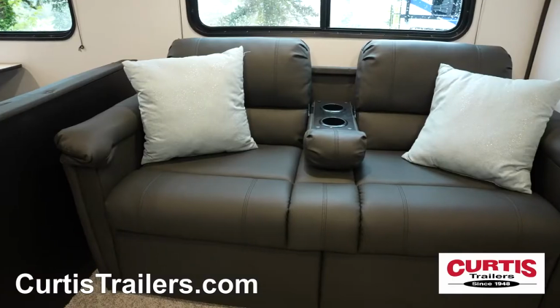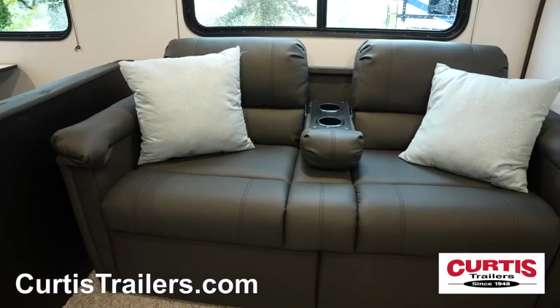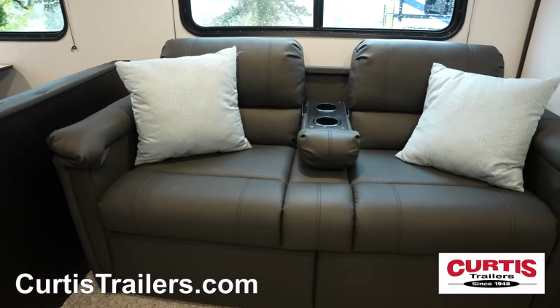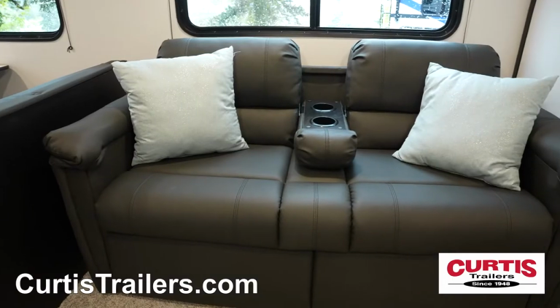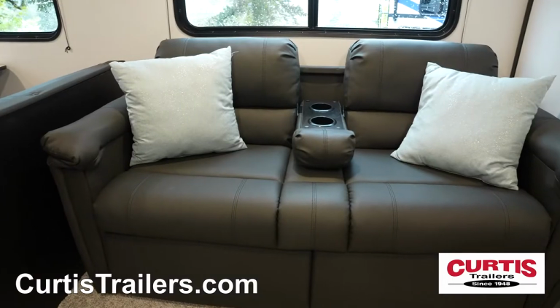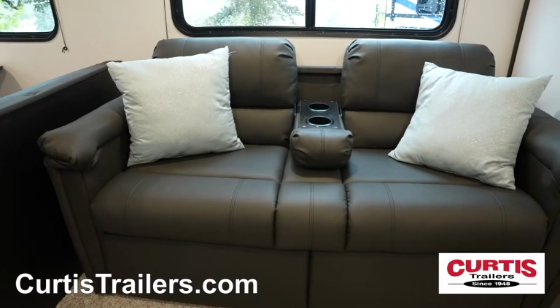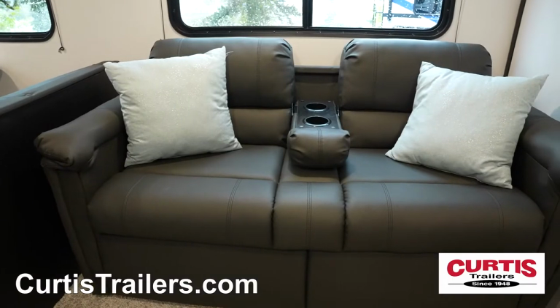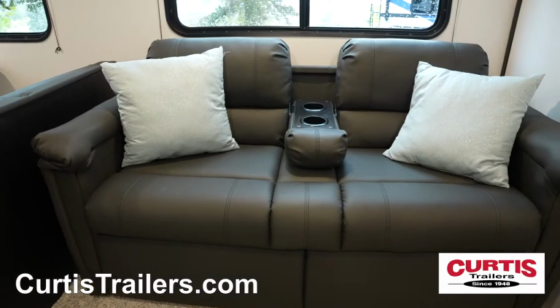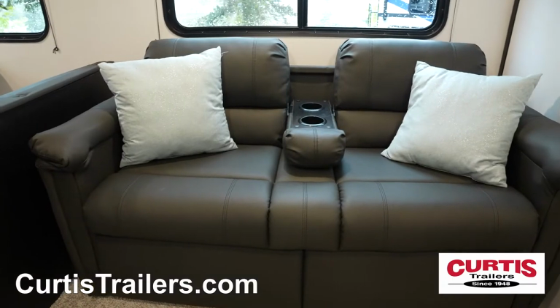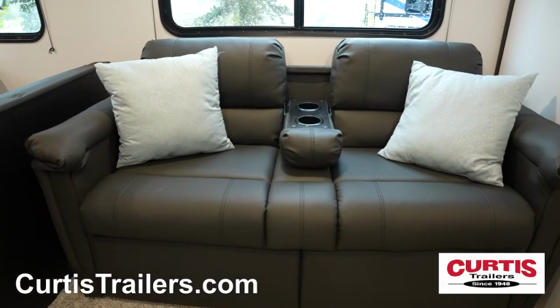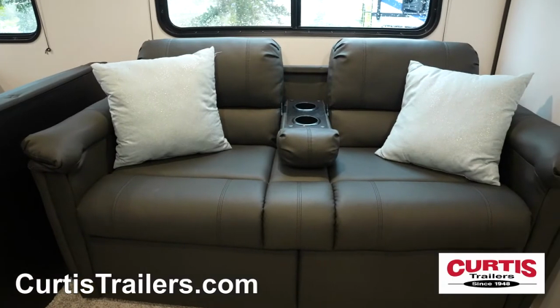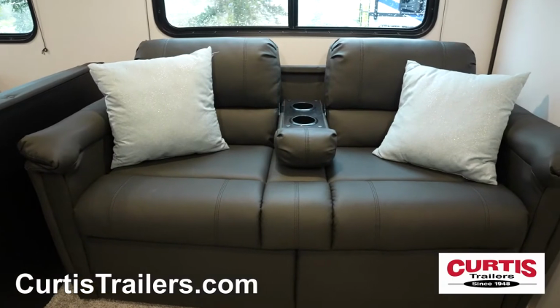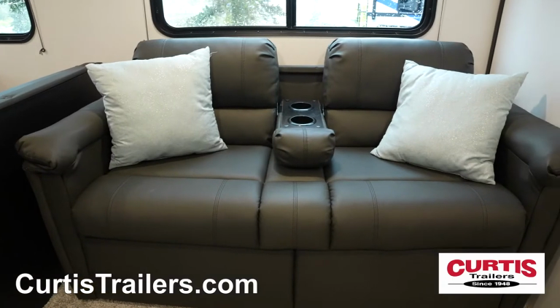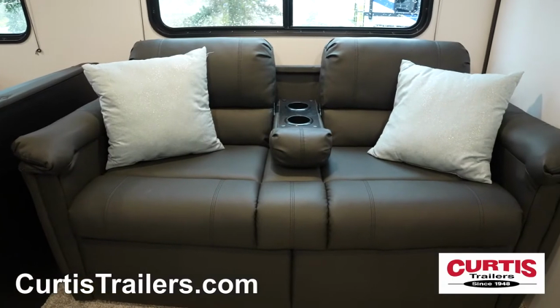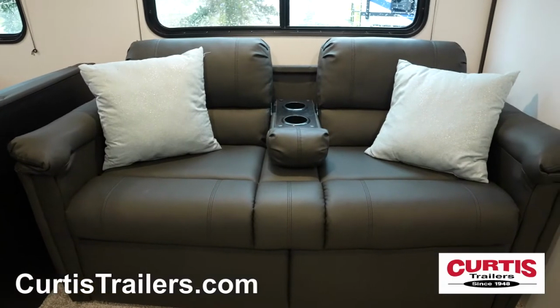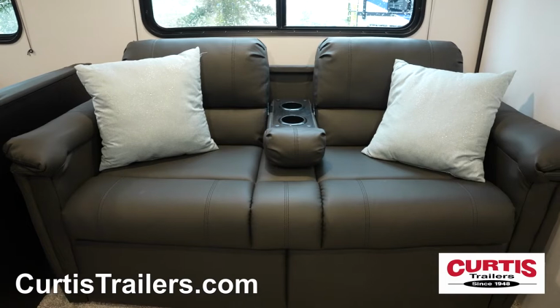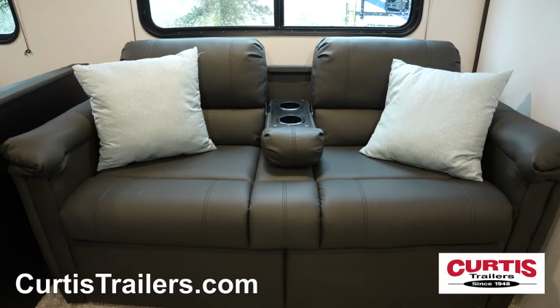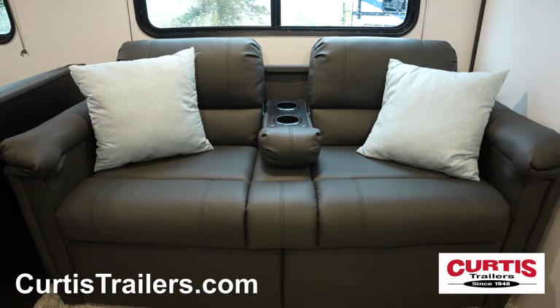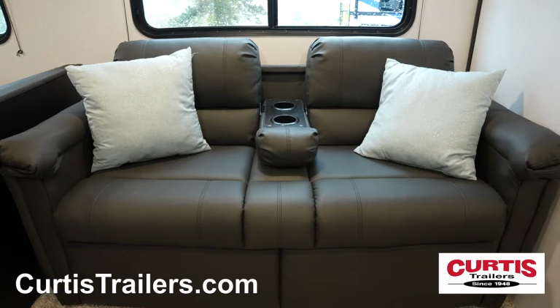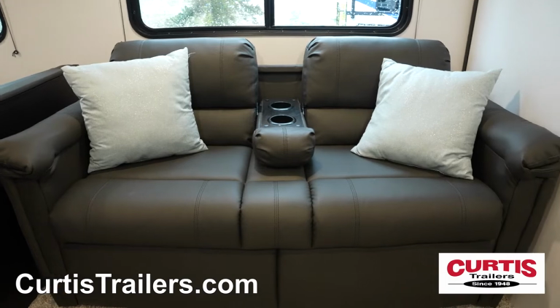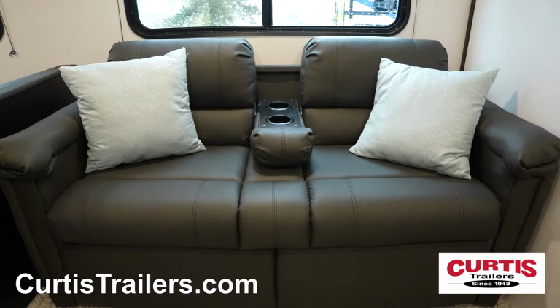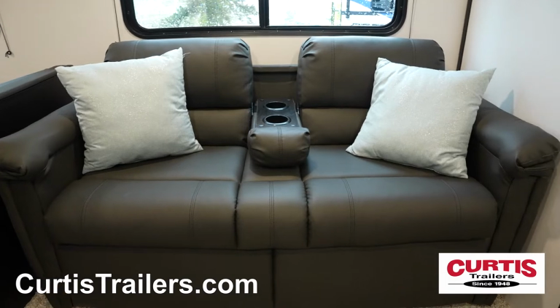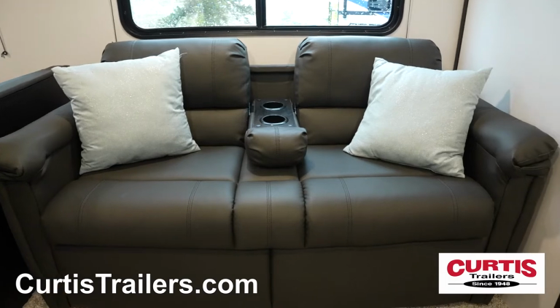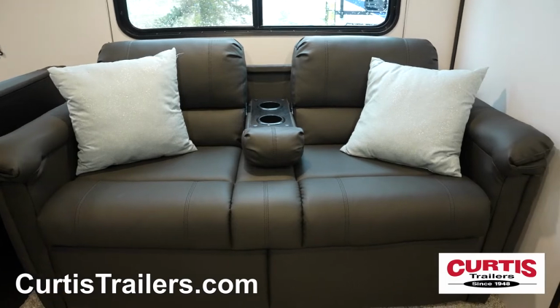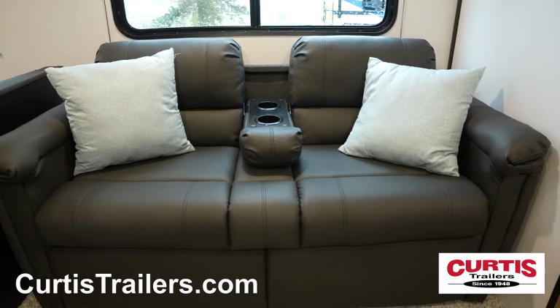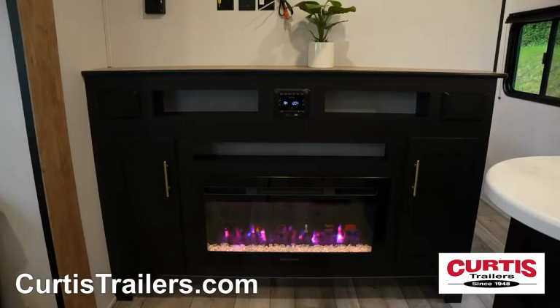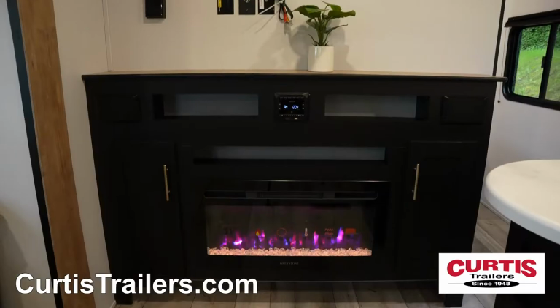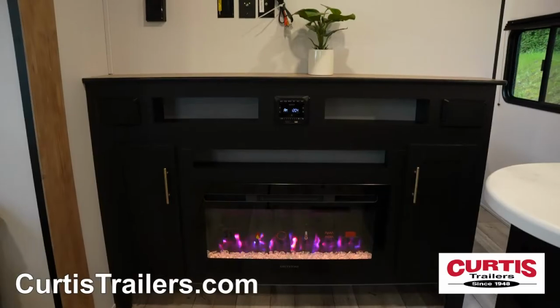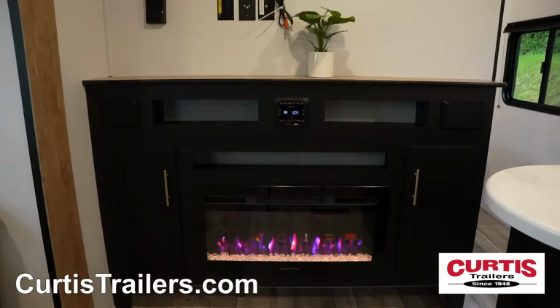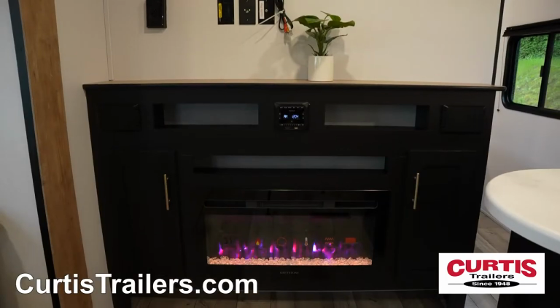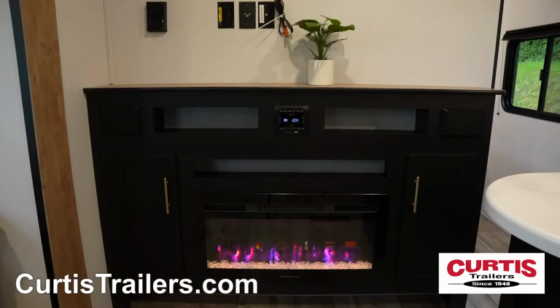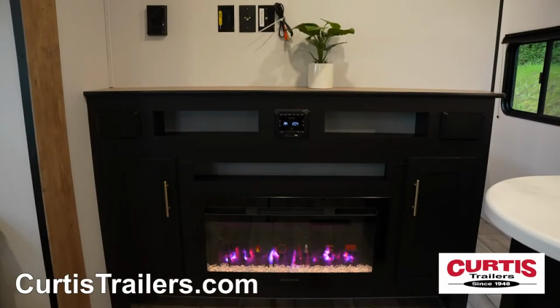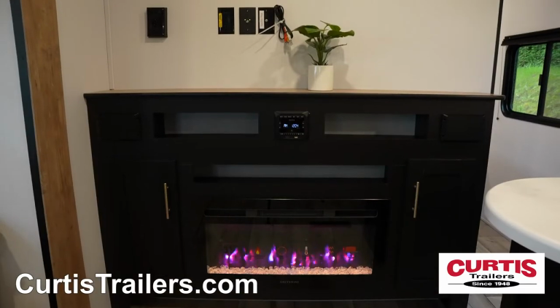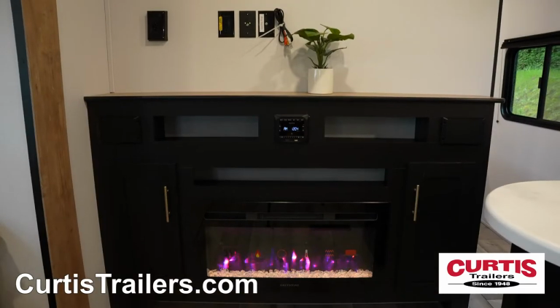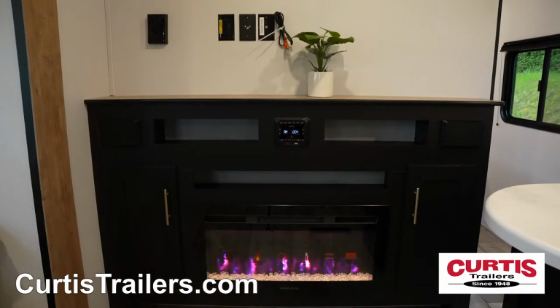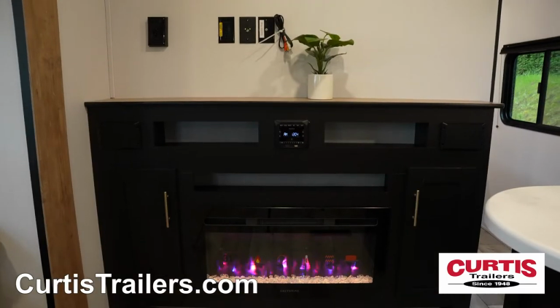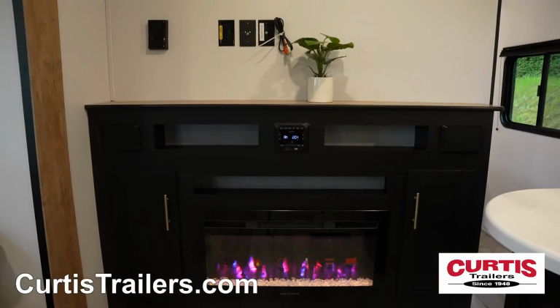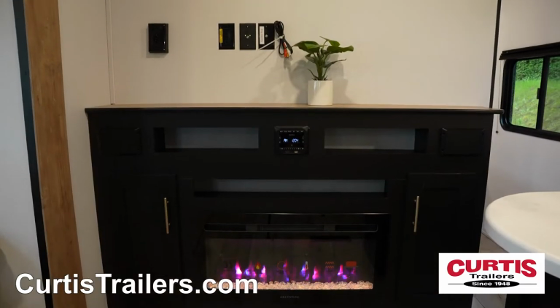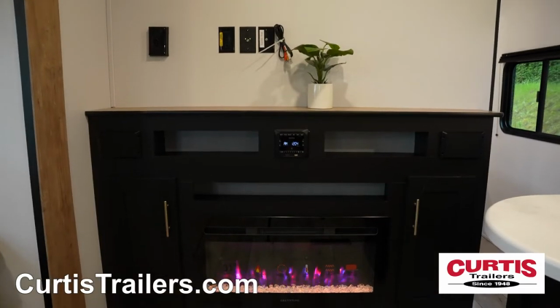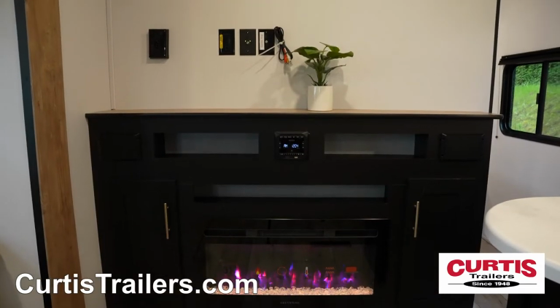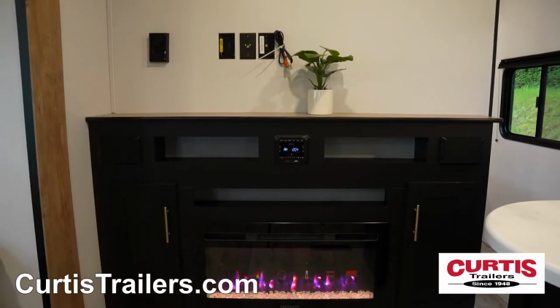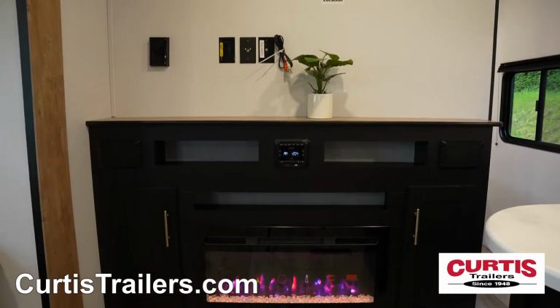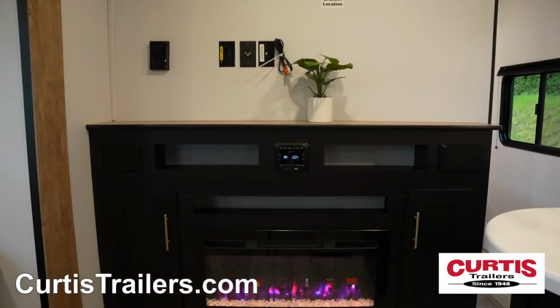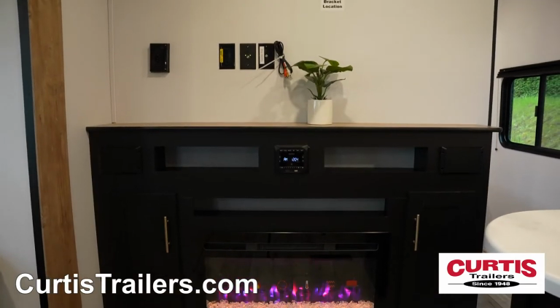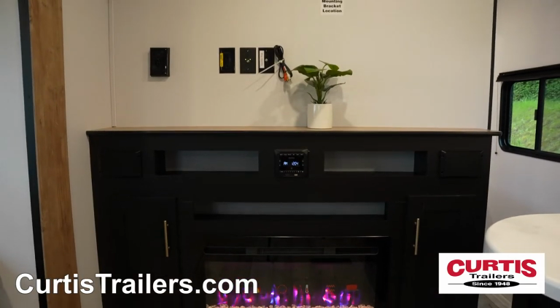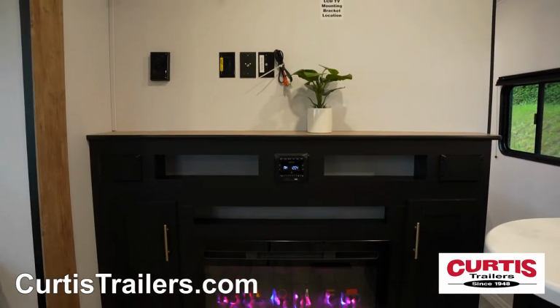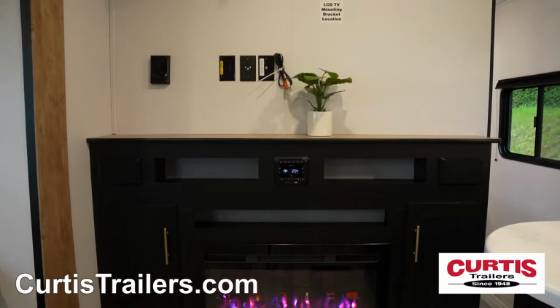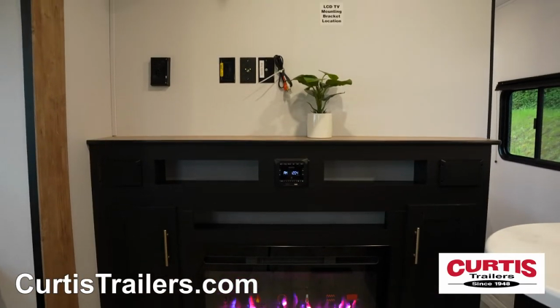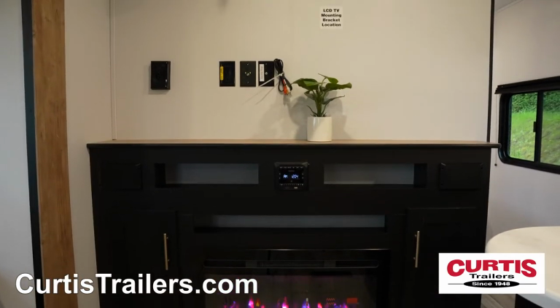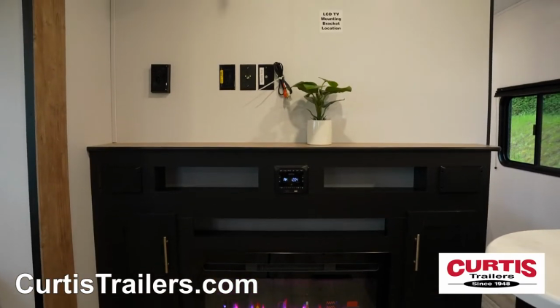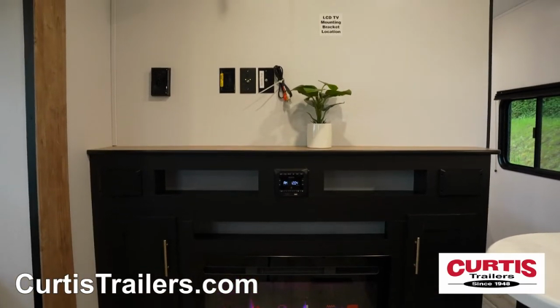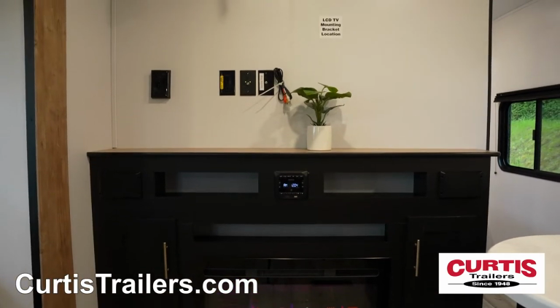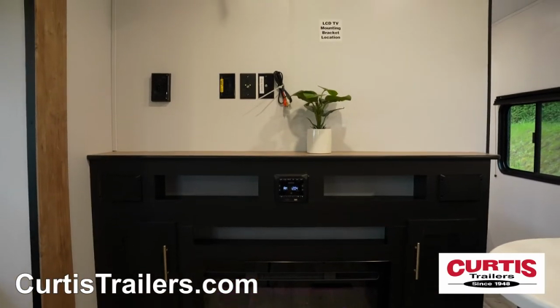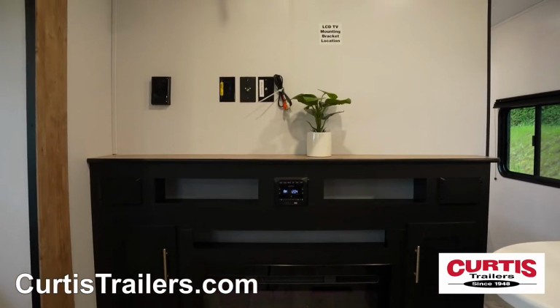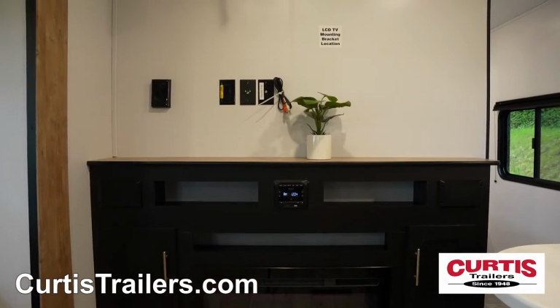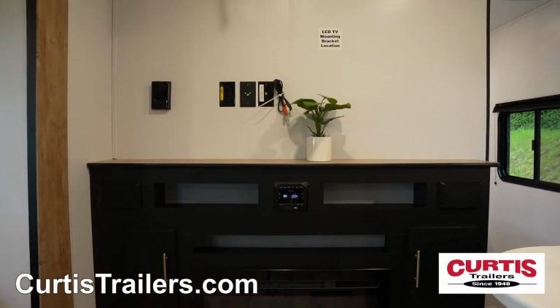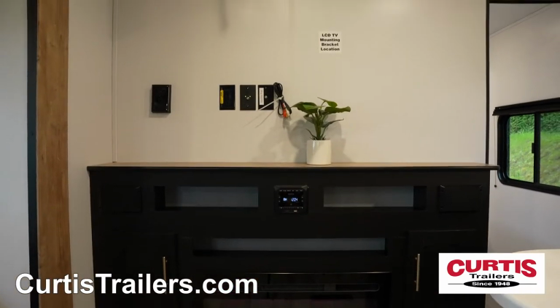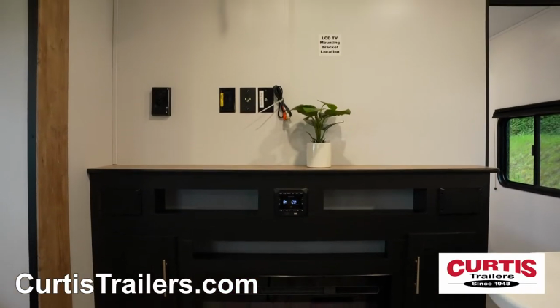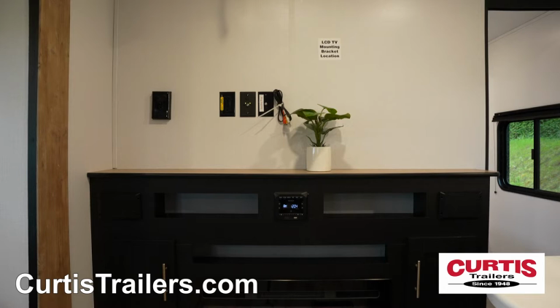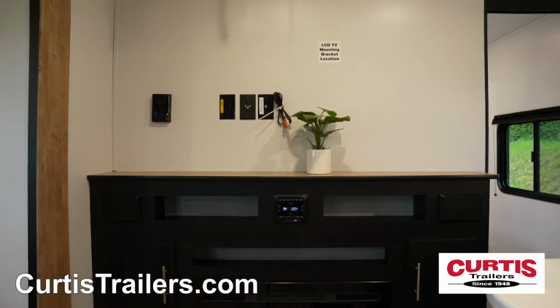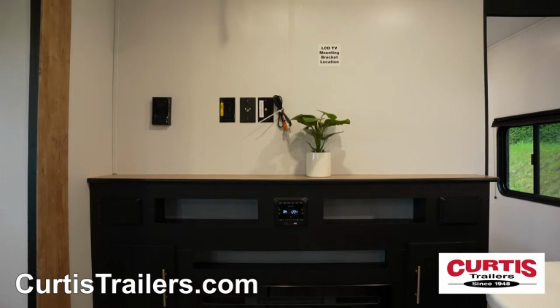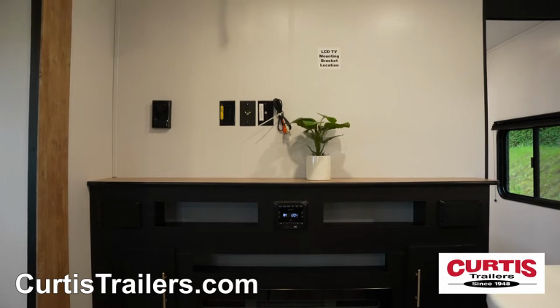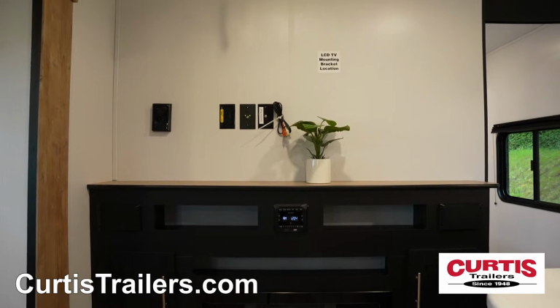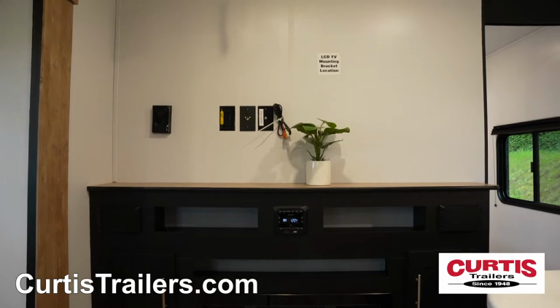Relax on the tri-fold sofa while you enjoy your entertainment center with Bluetooth-enabled Jensen stereo system and space for an HDTV.